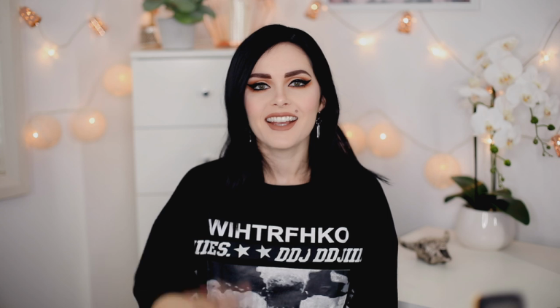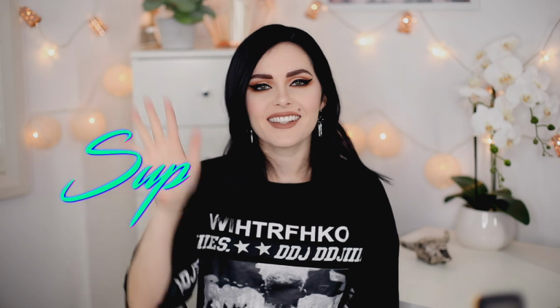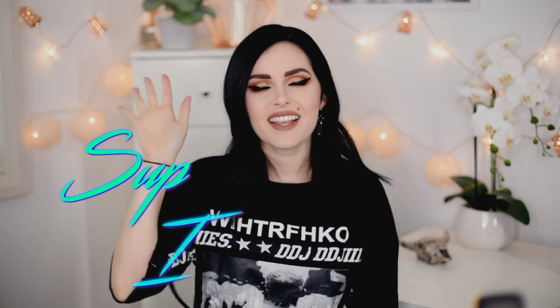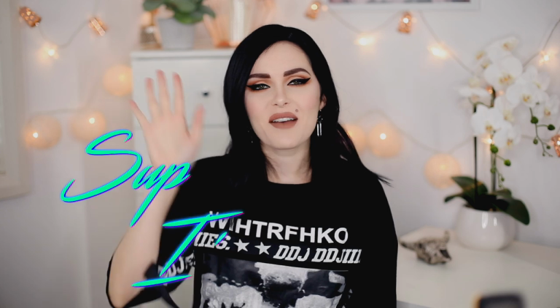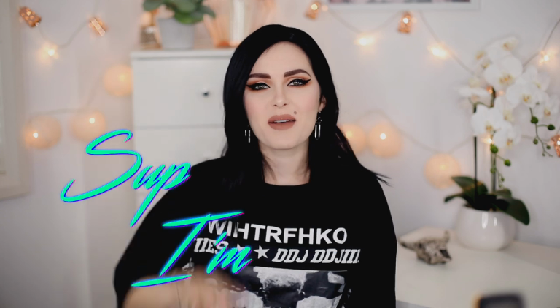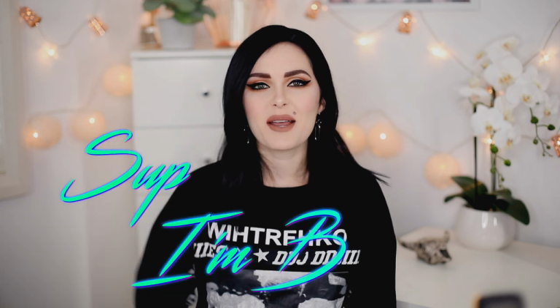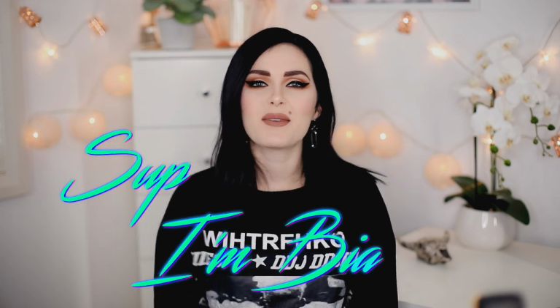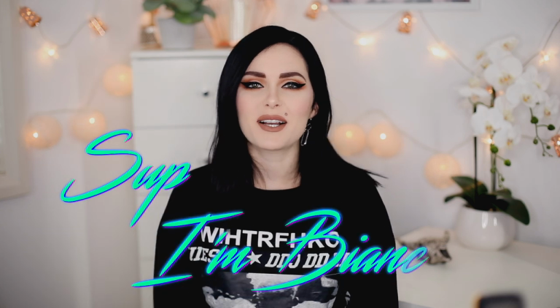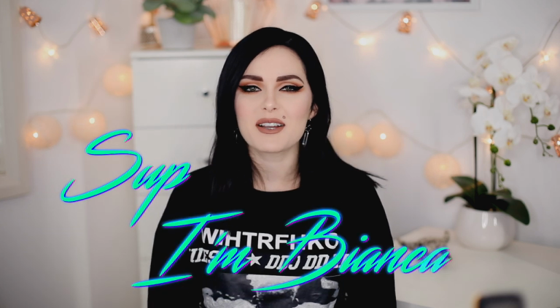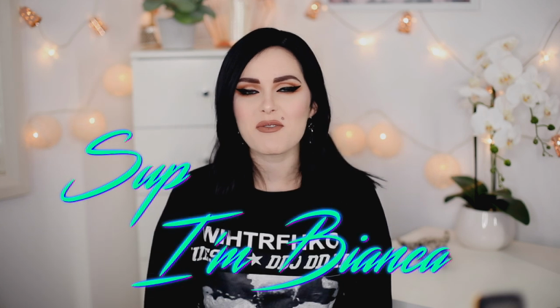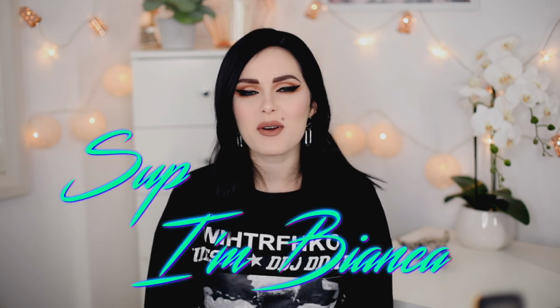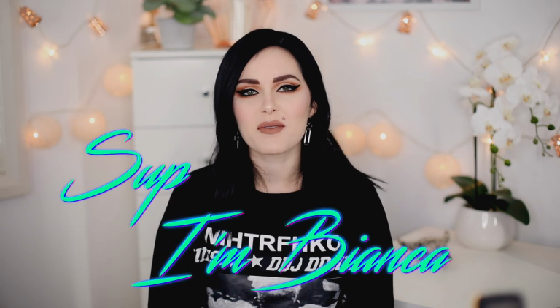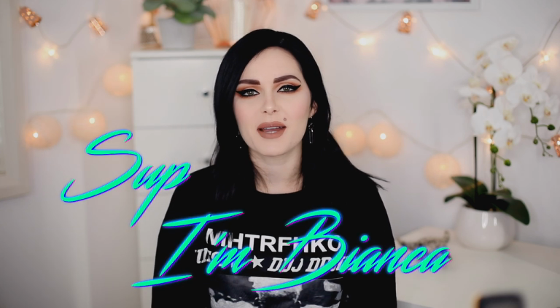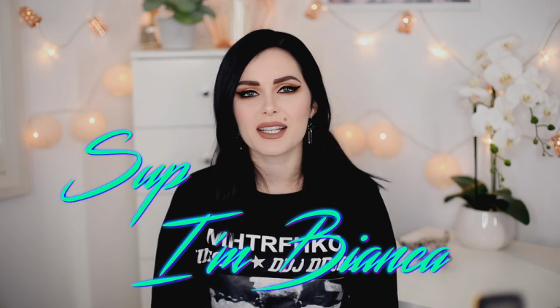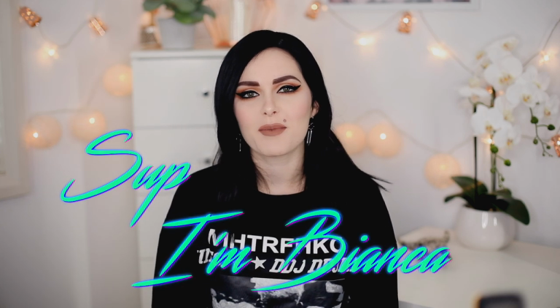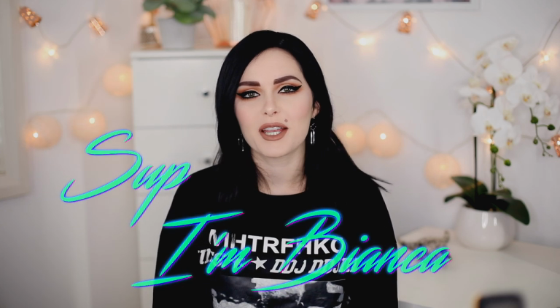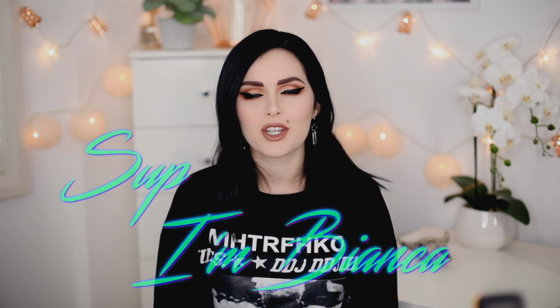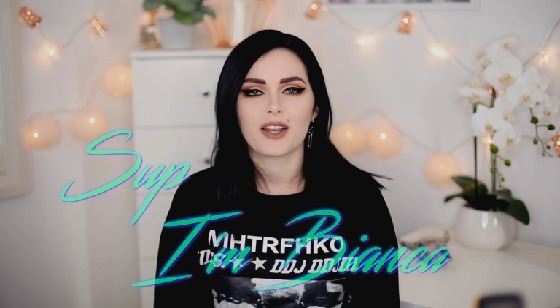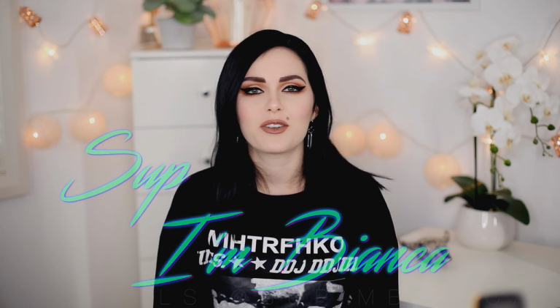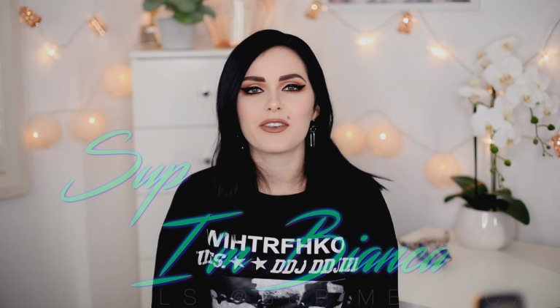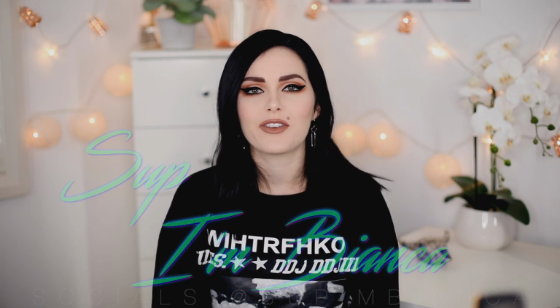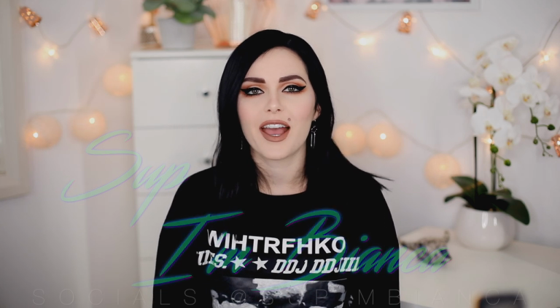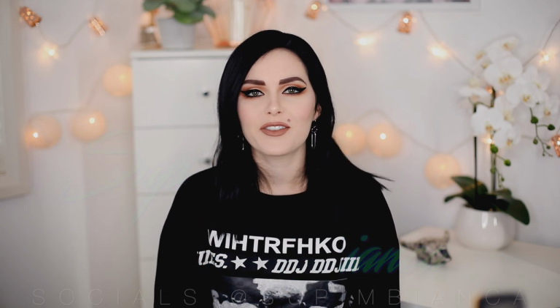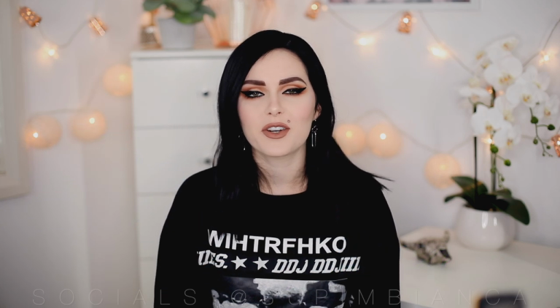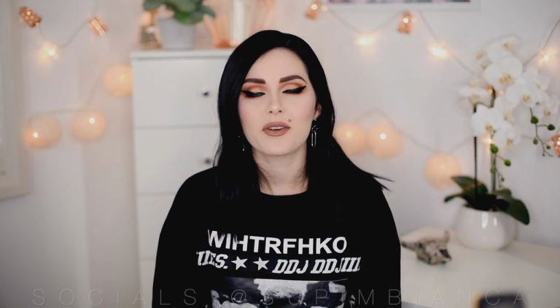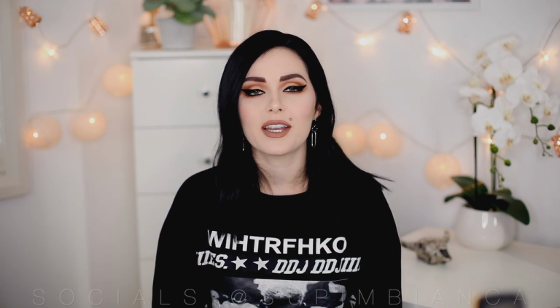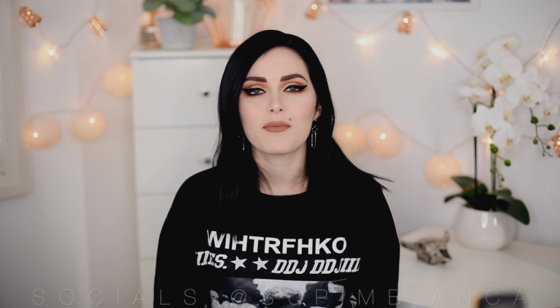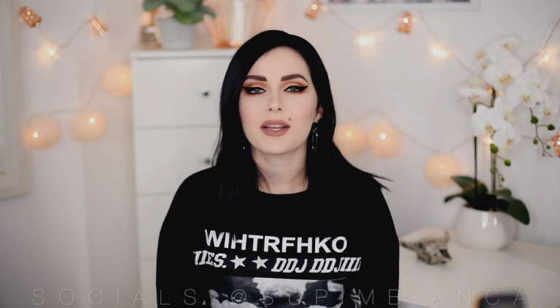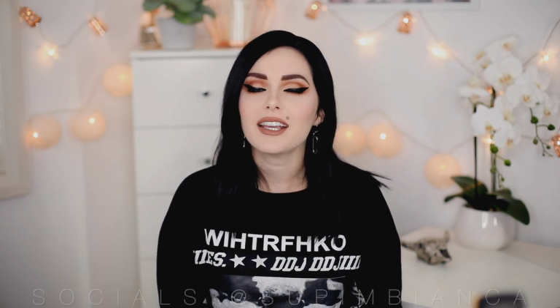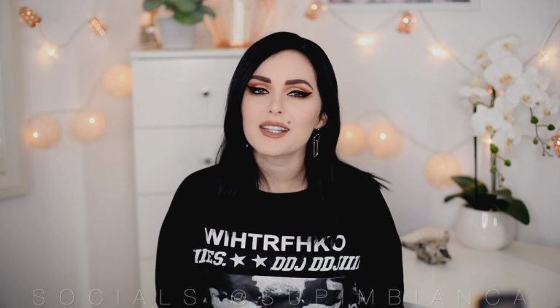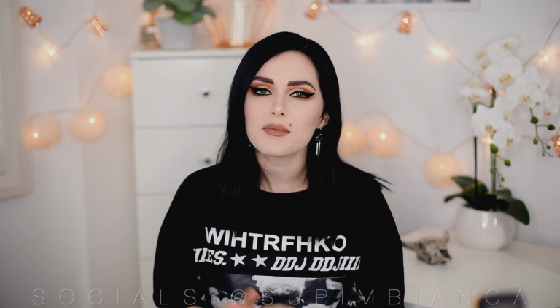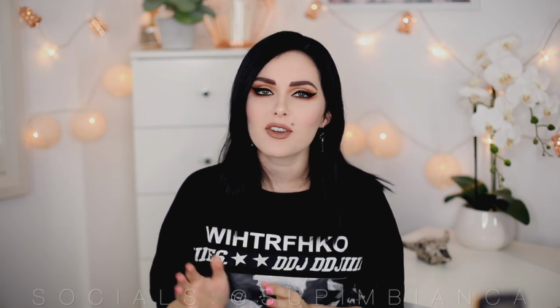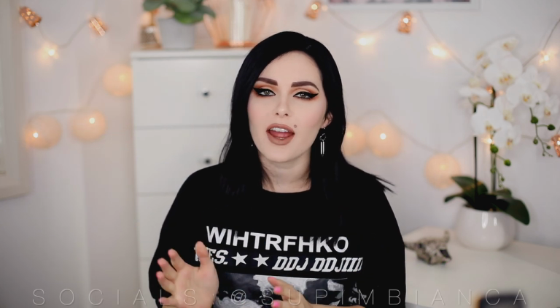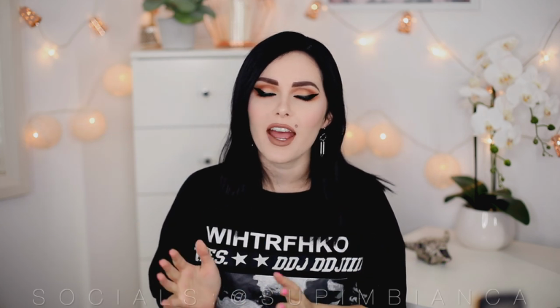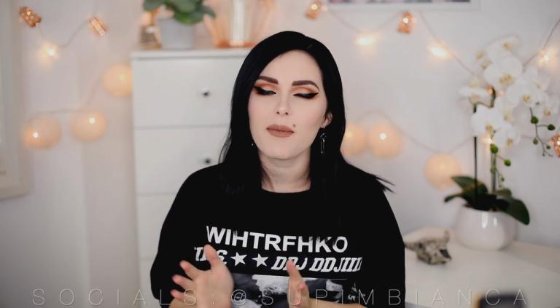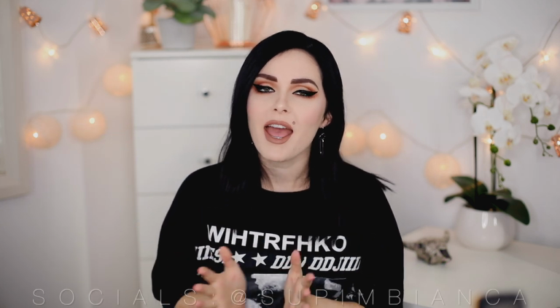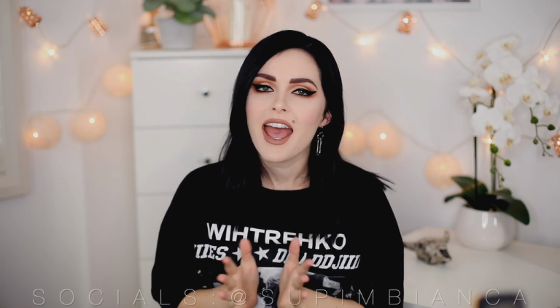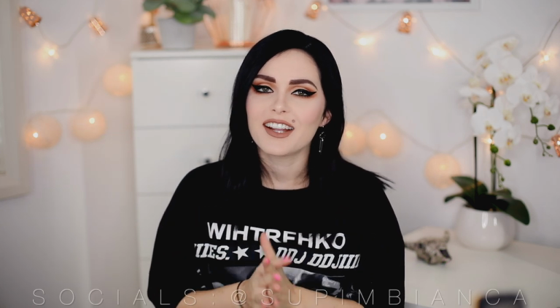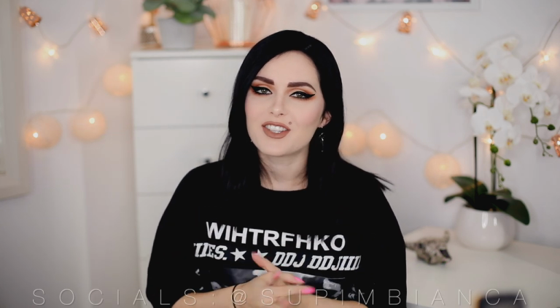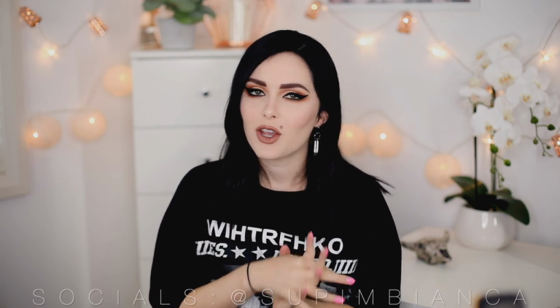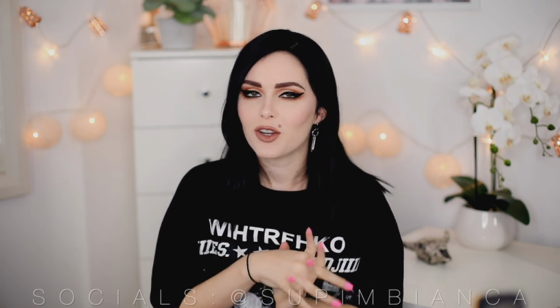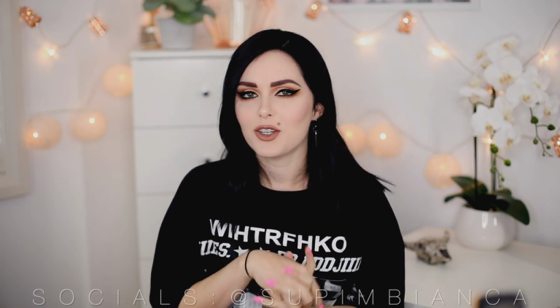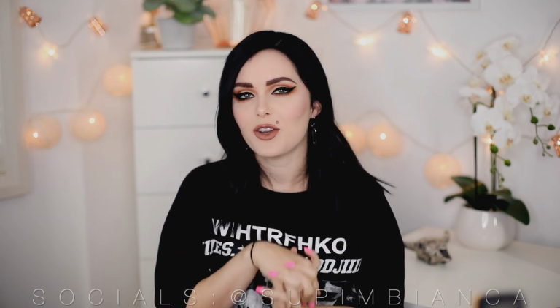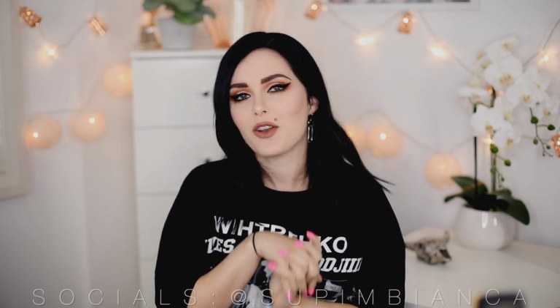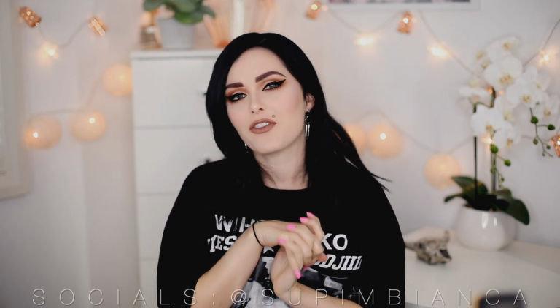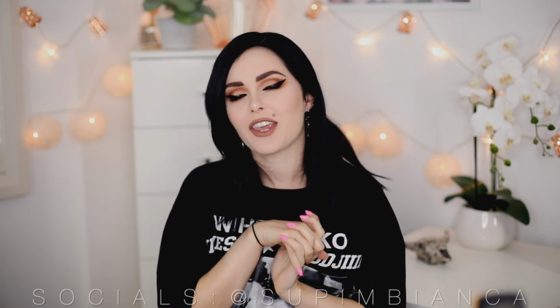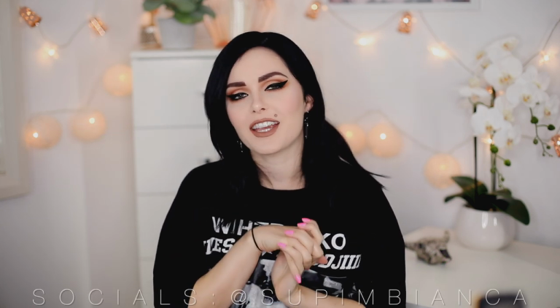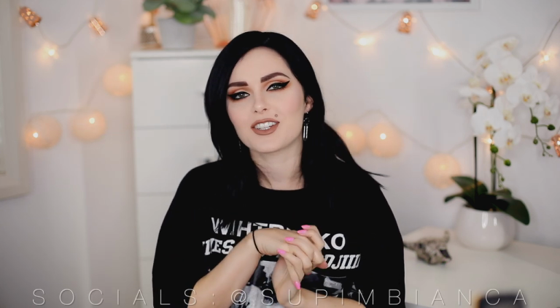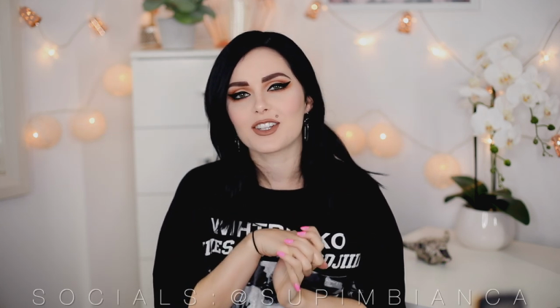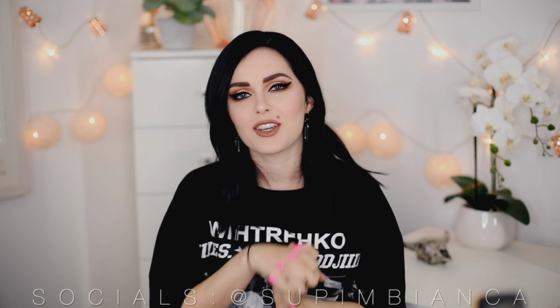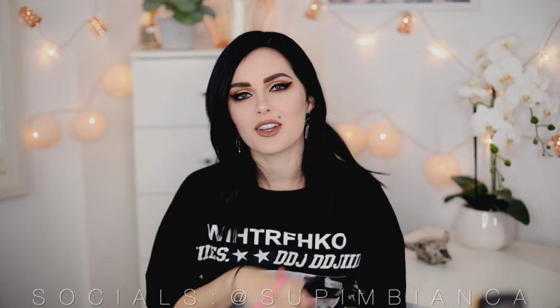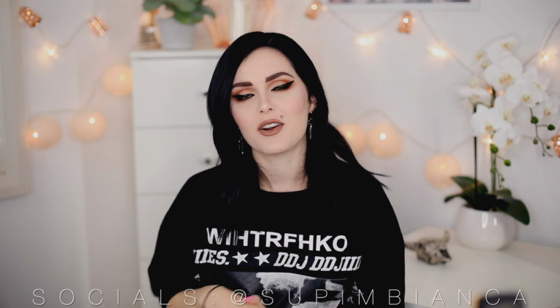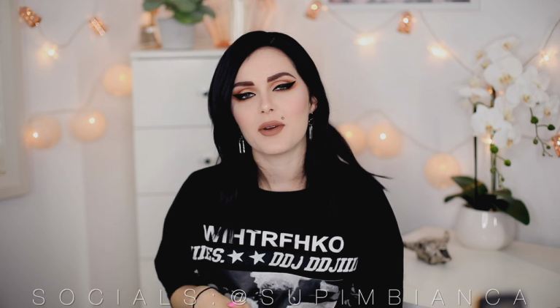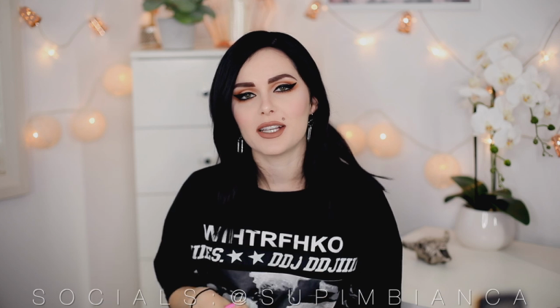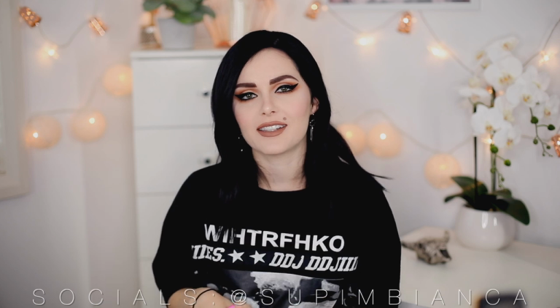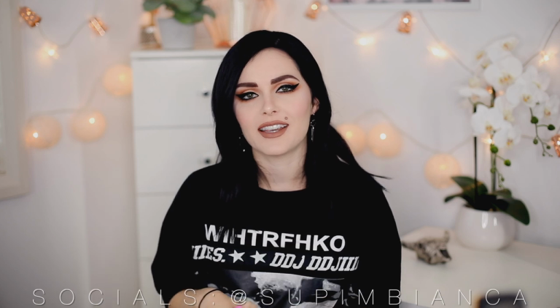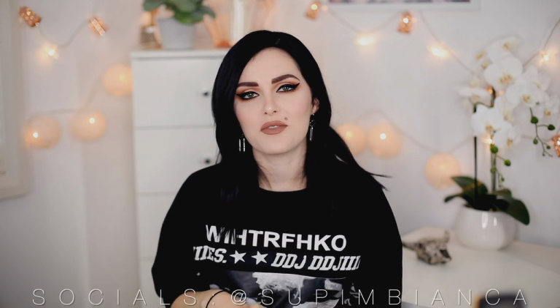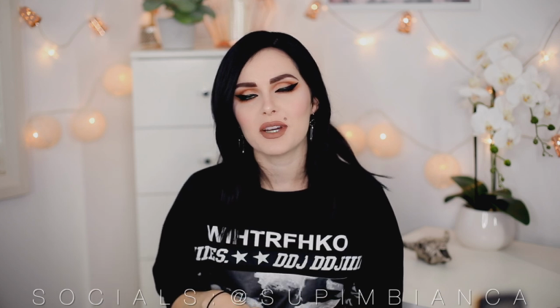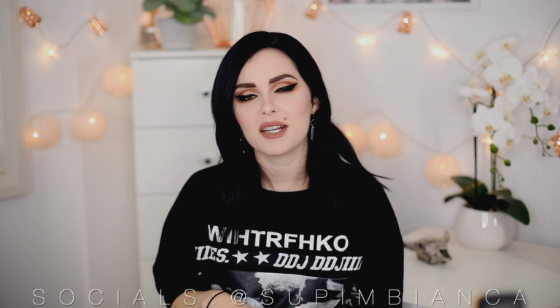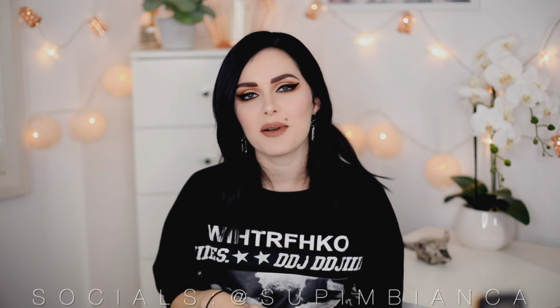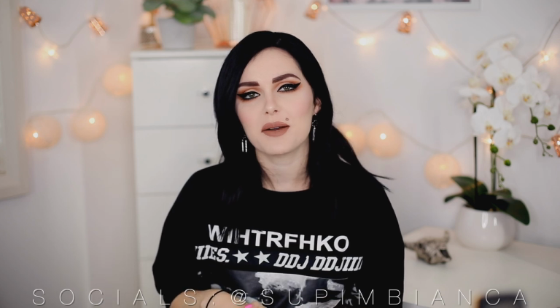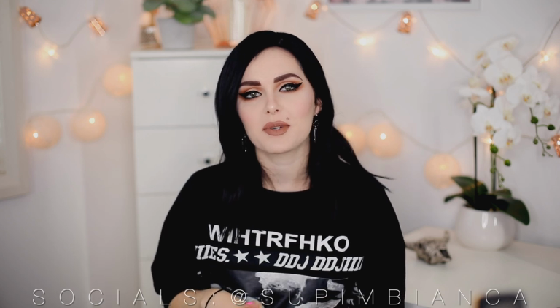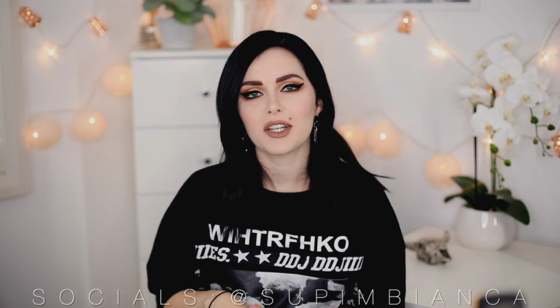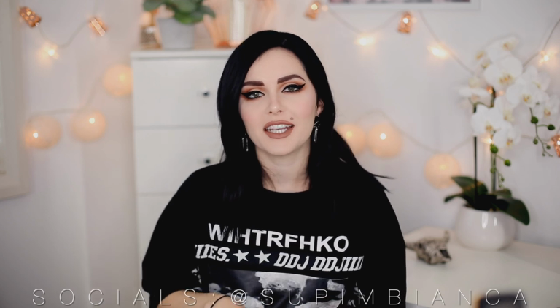Sup, I'm Bianca, welcome back to my channel. If you haven't already, please subscribe and turn on your notifications so you can always see when I'm uploading.